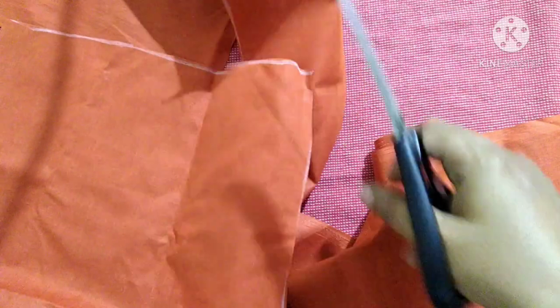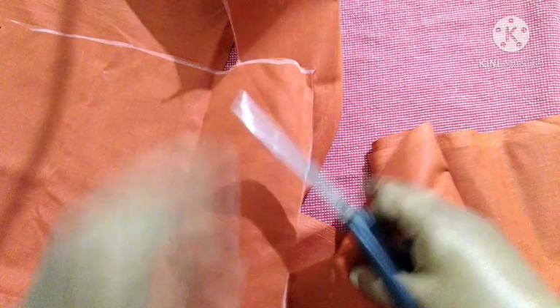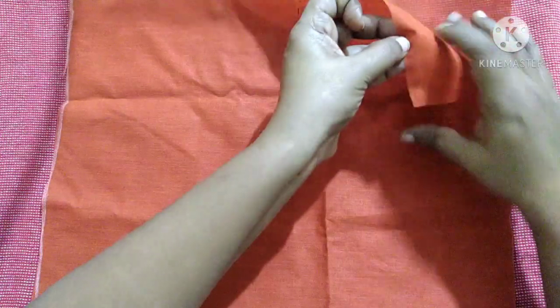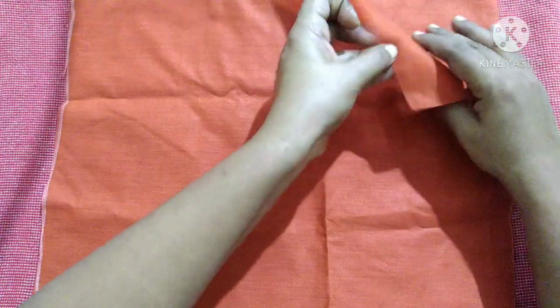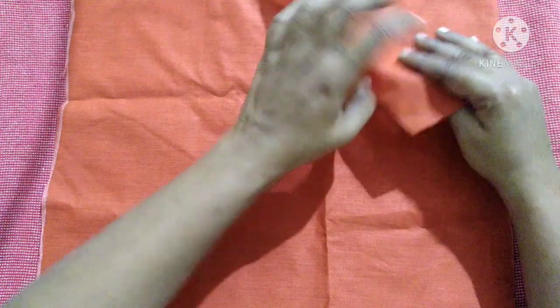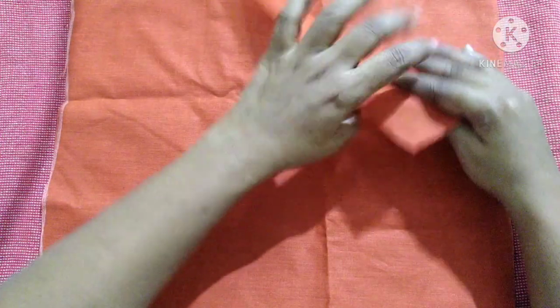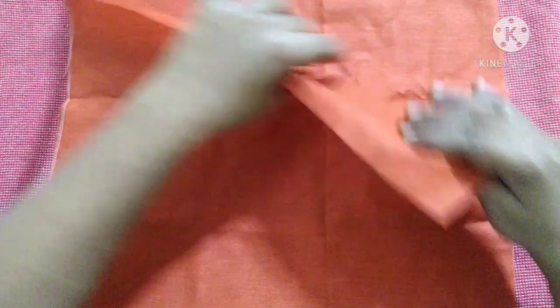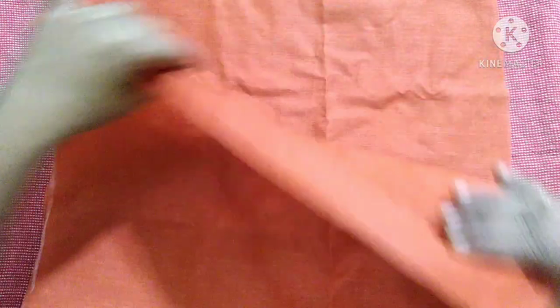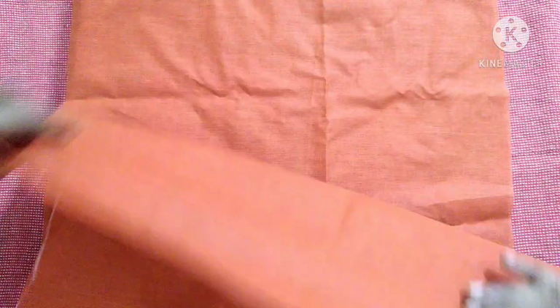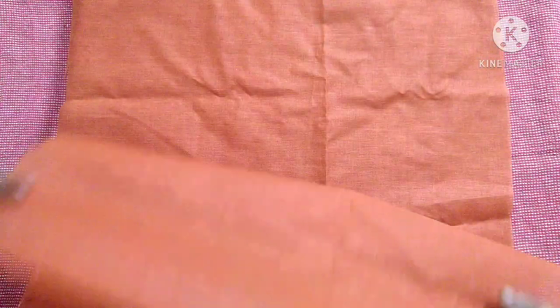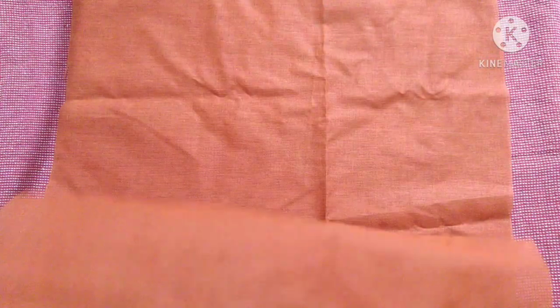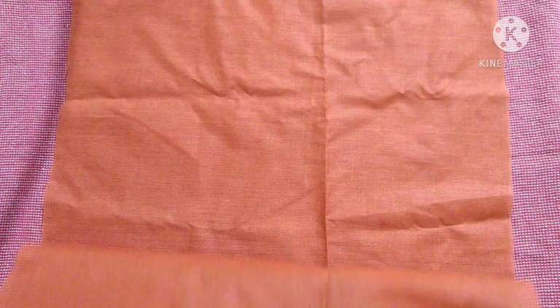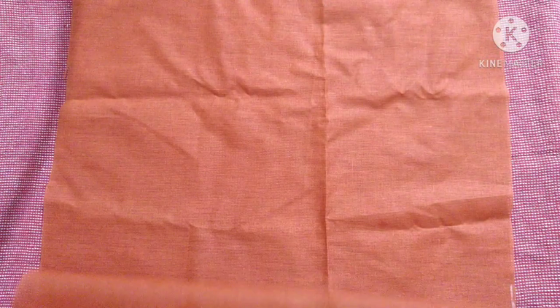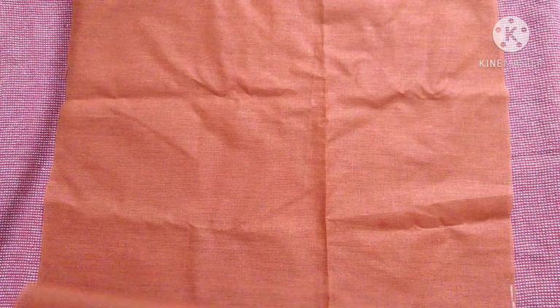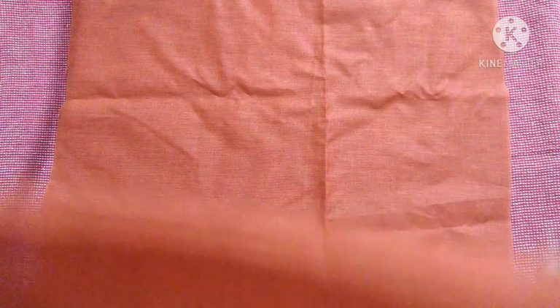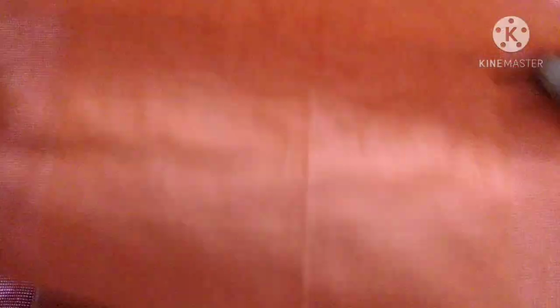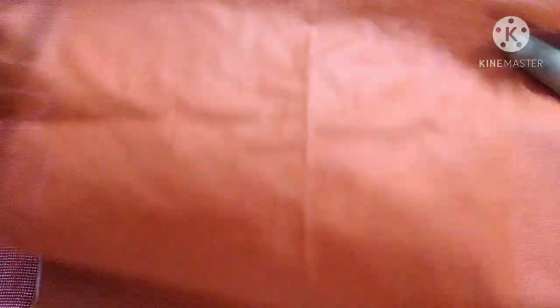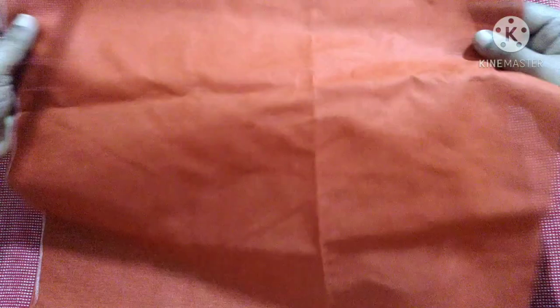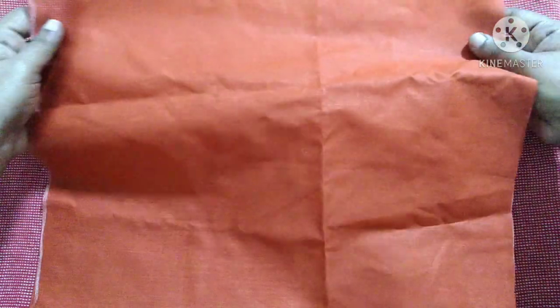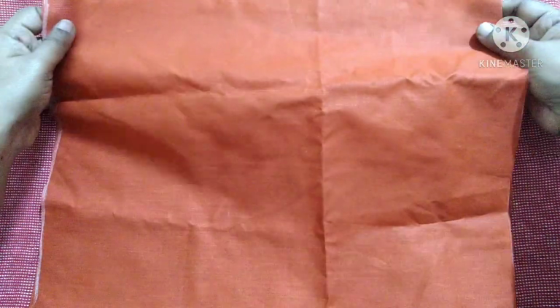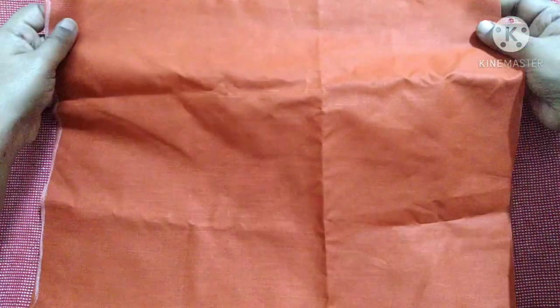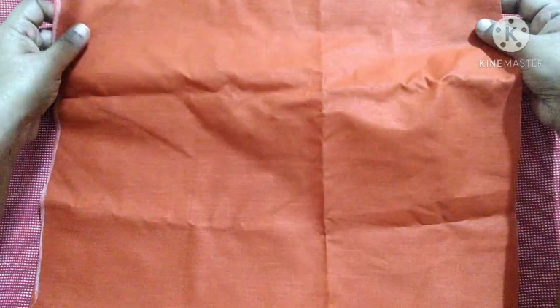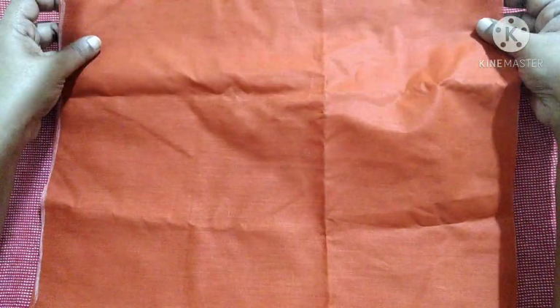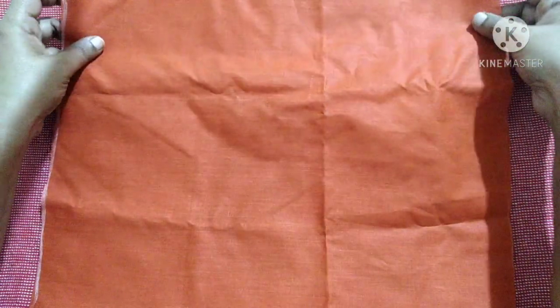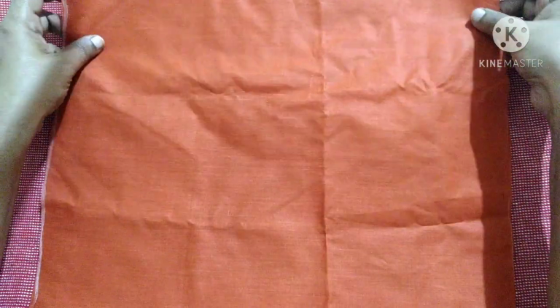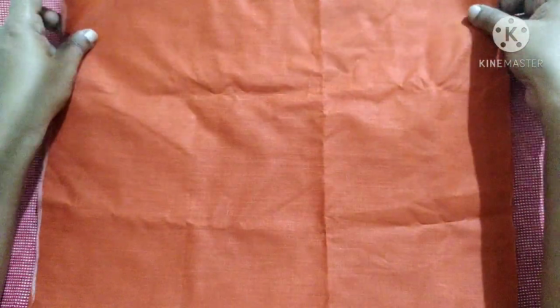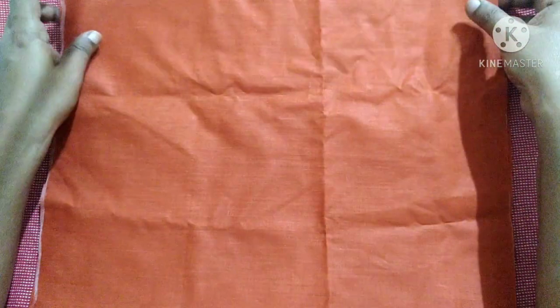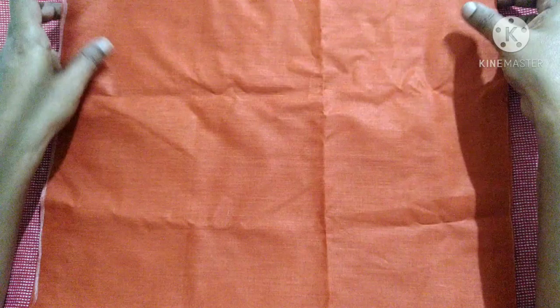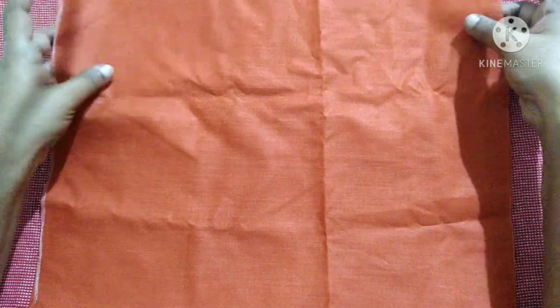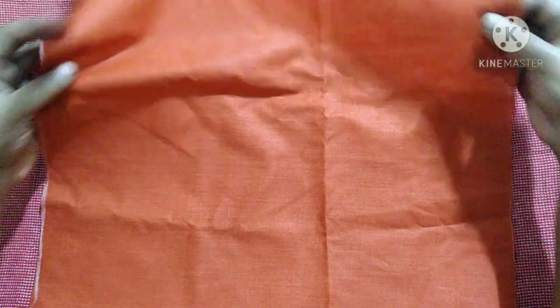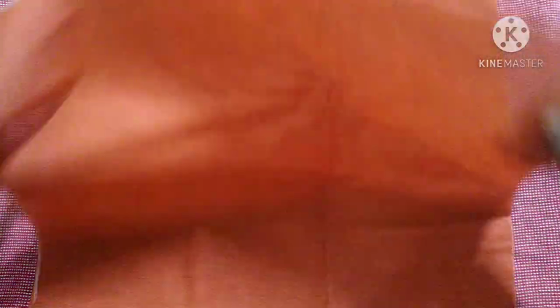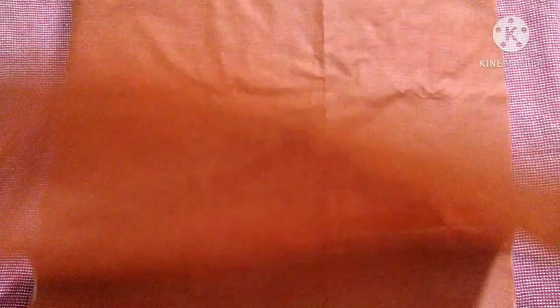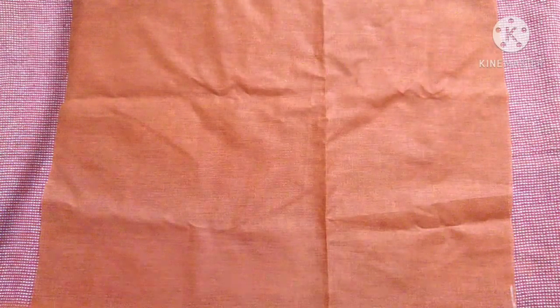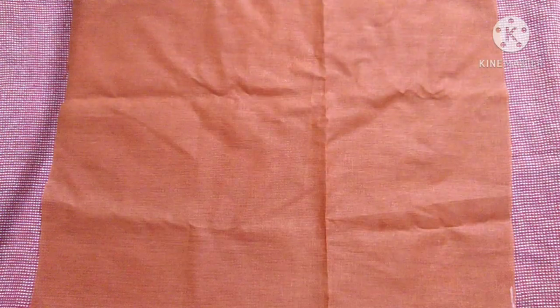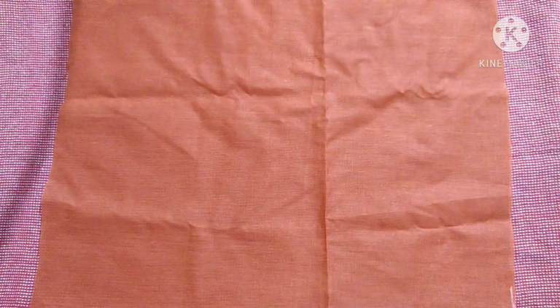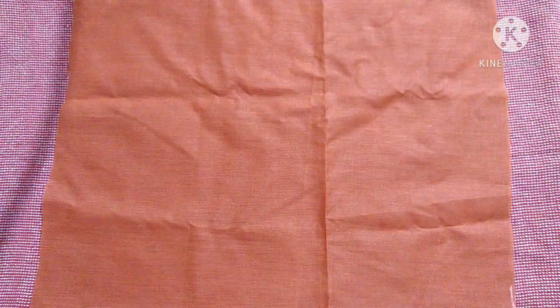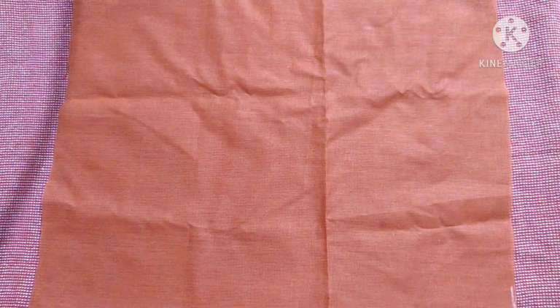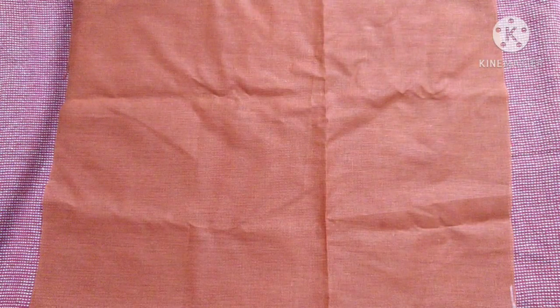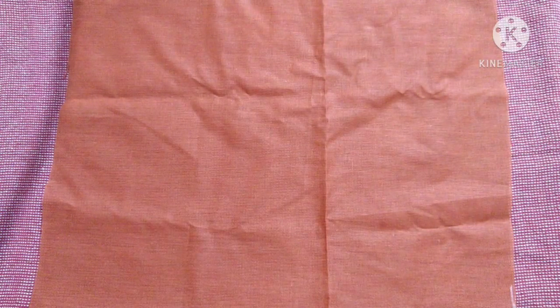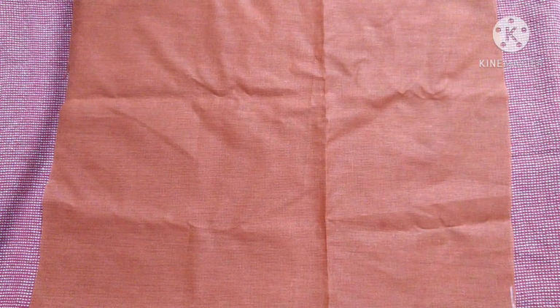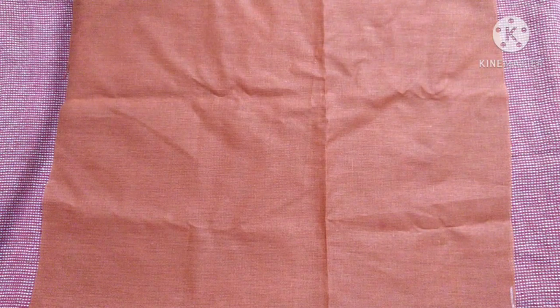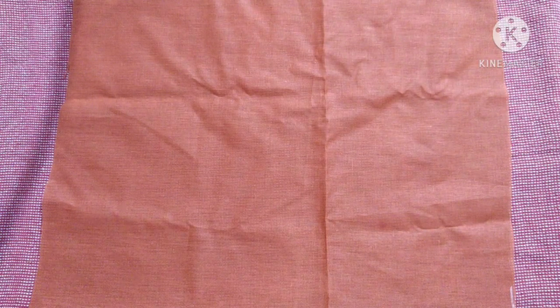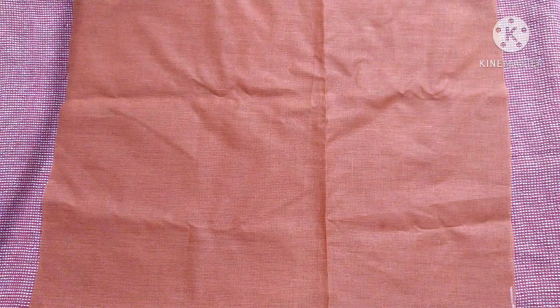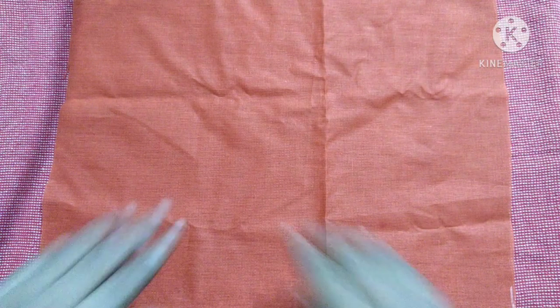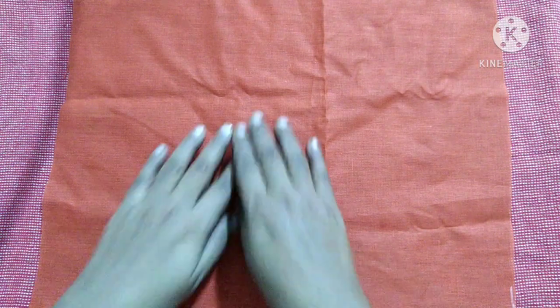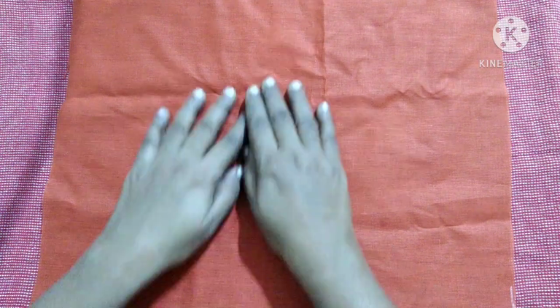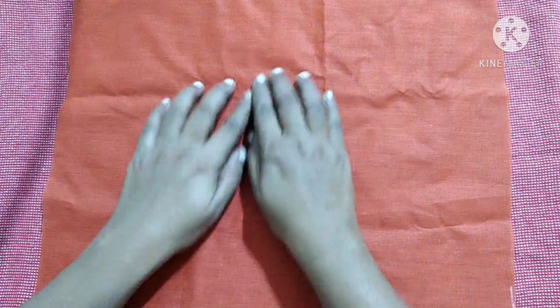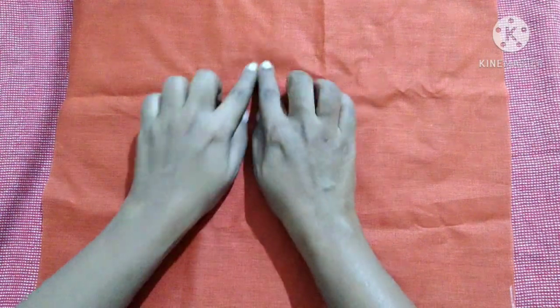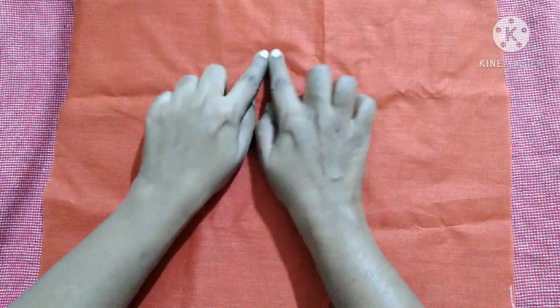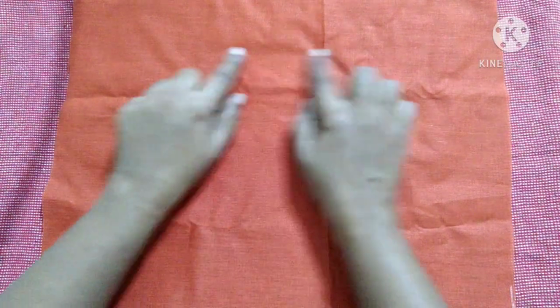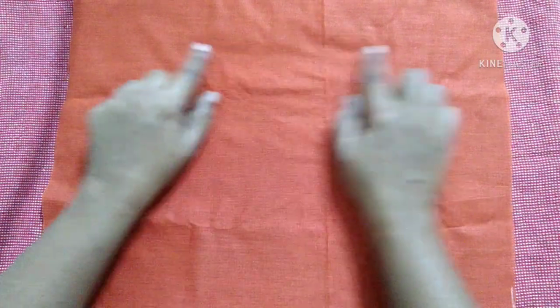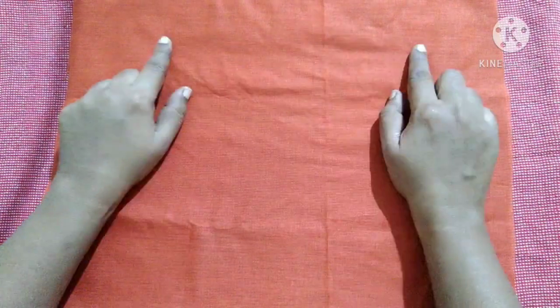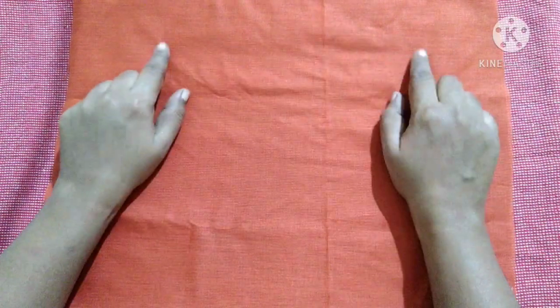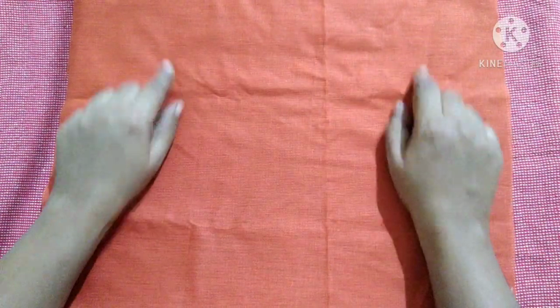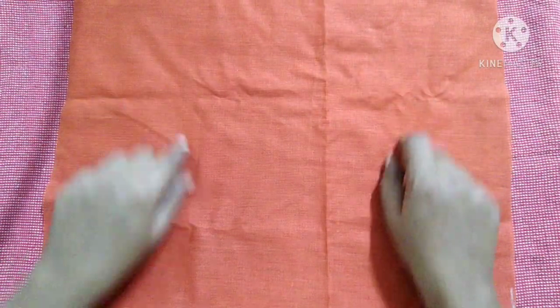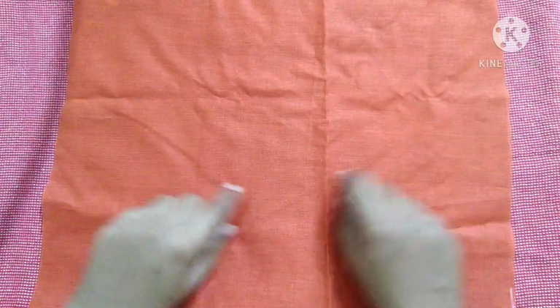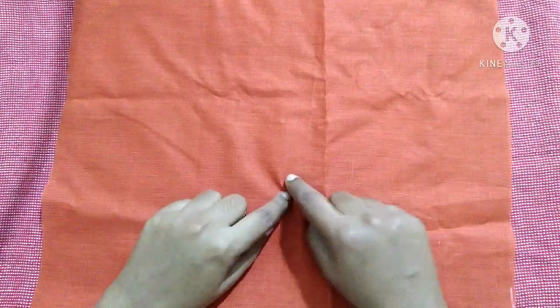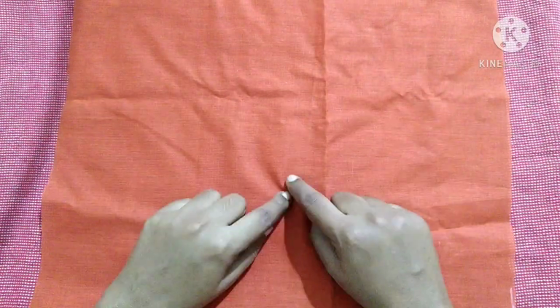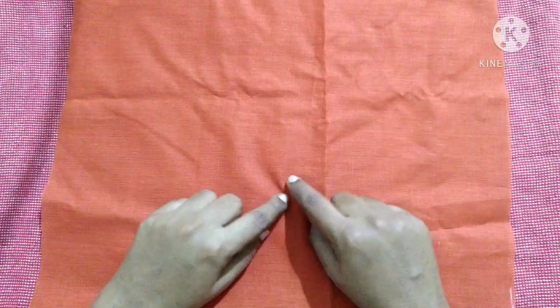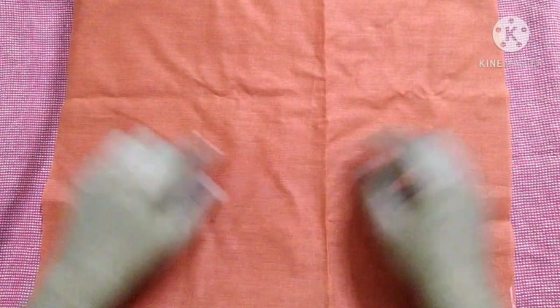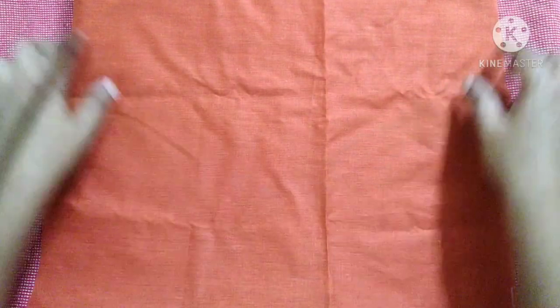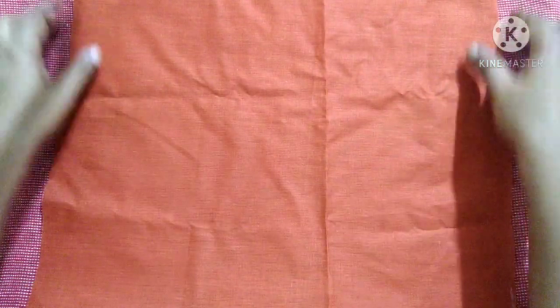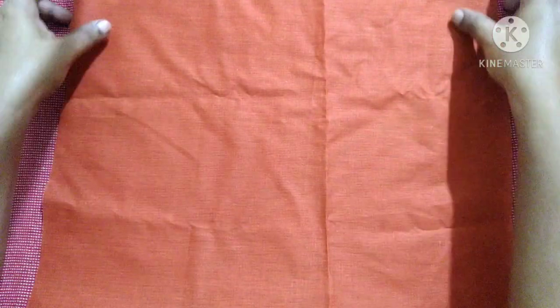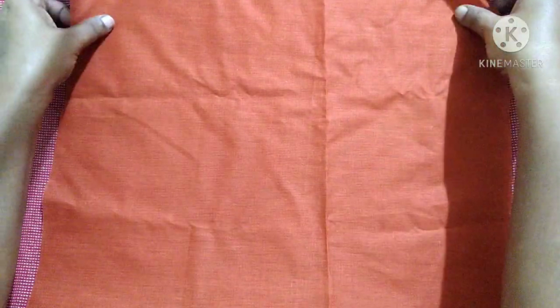Now we are ready with the inner lining. Next we want to make the inner pocket for the bag.